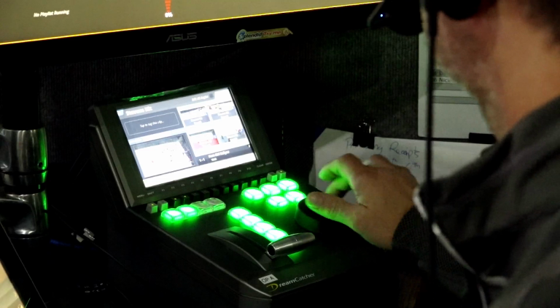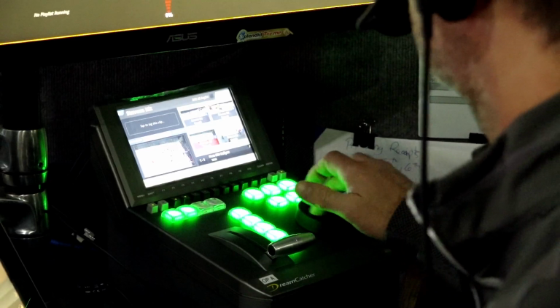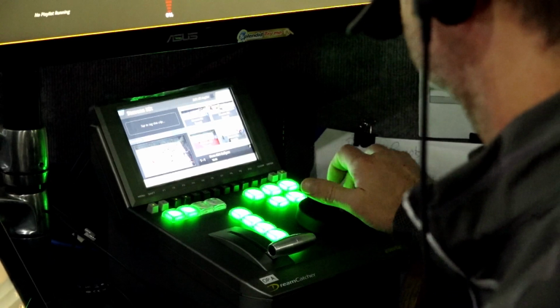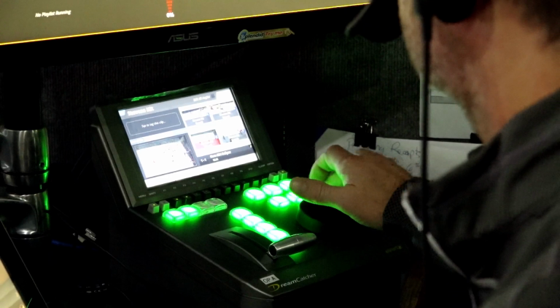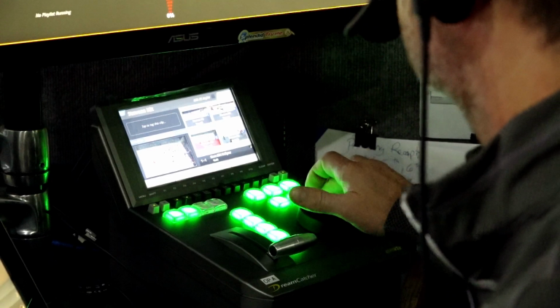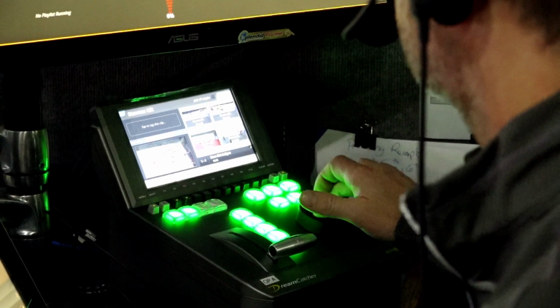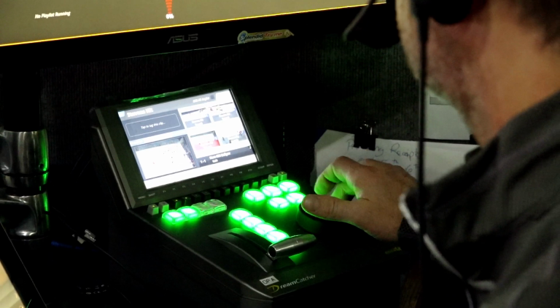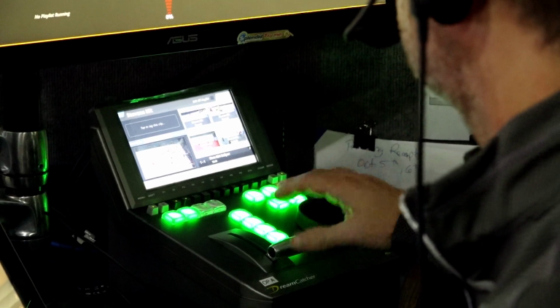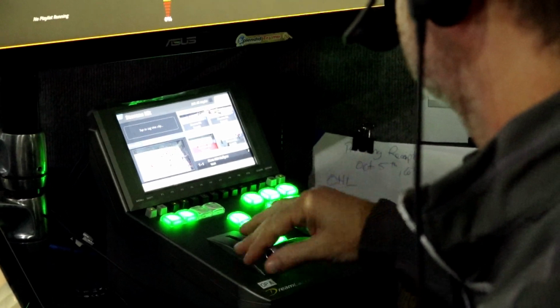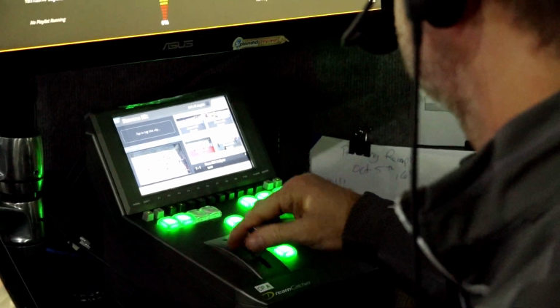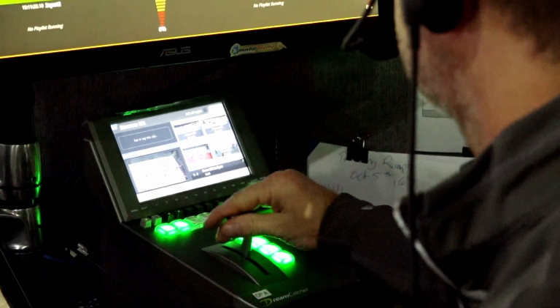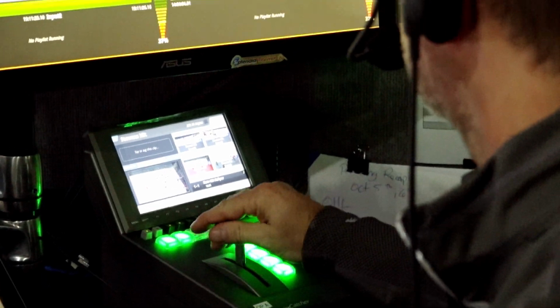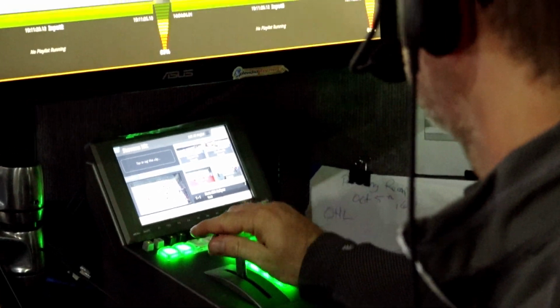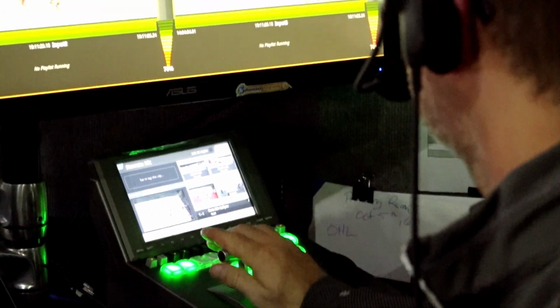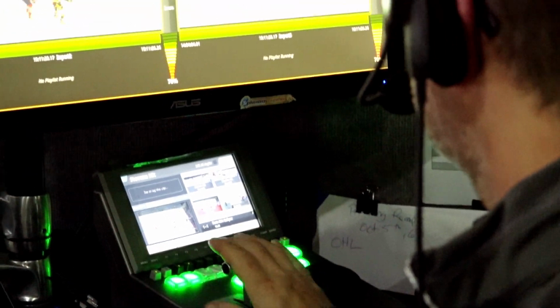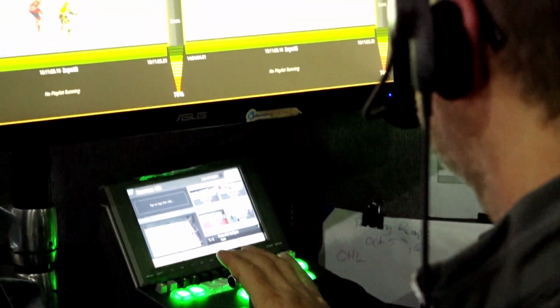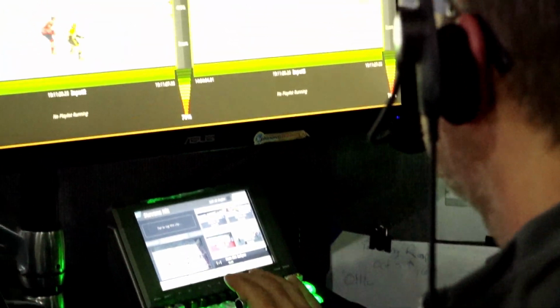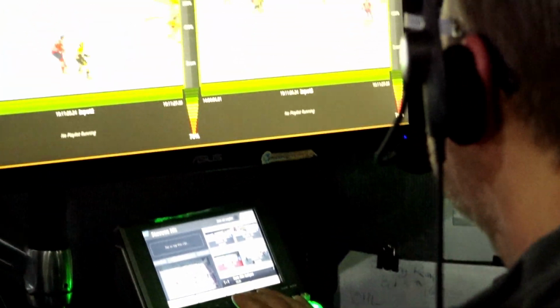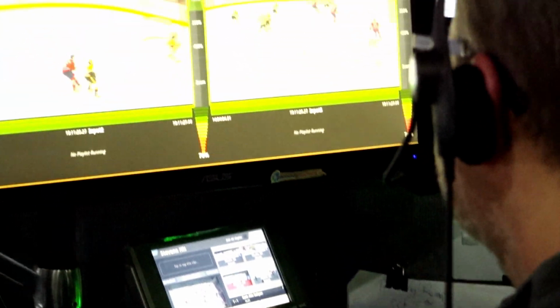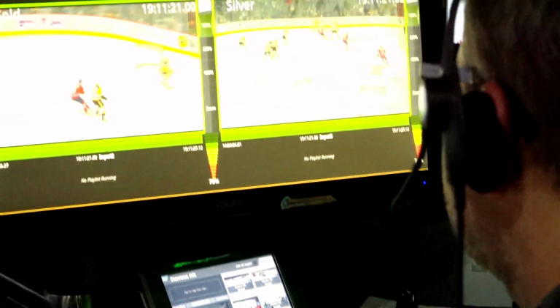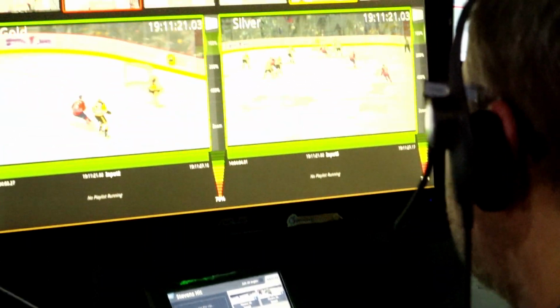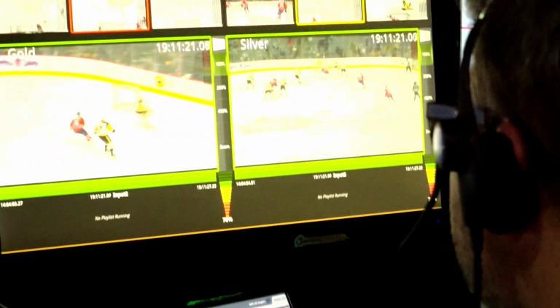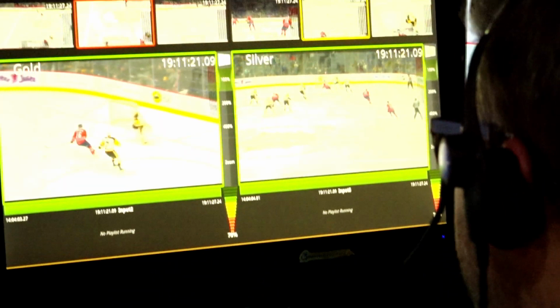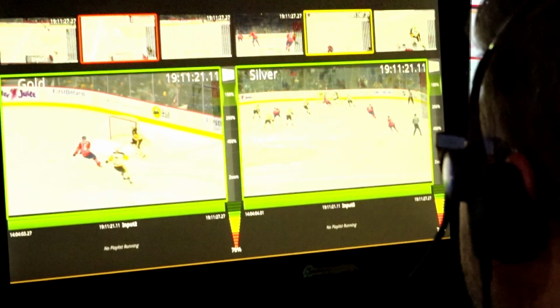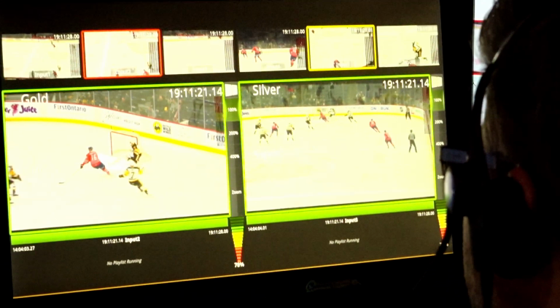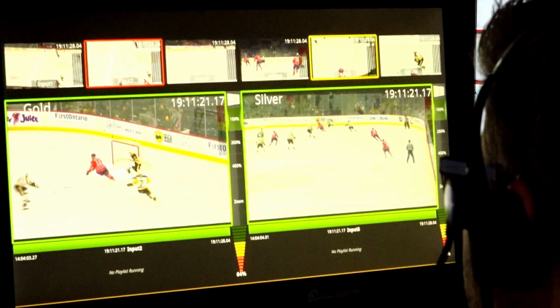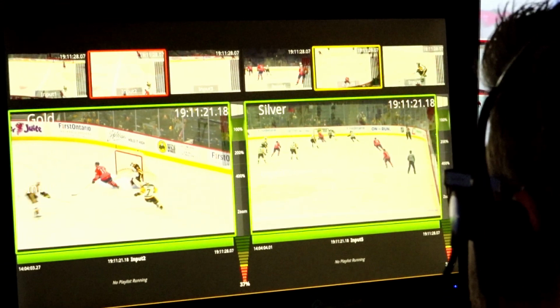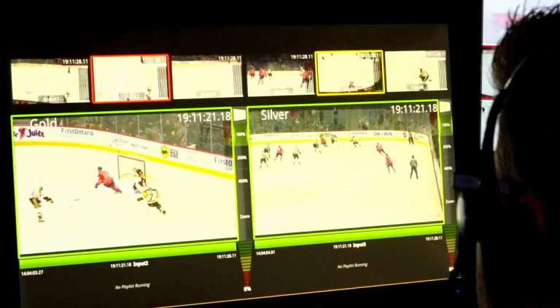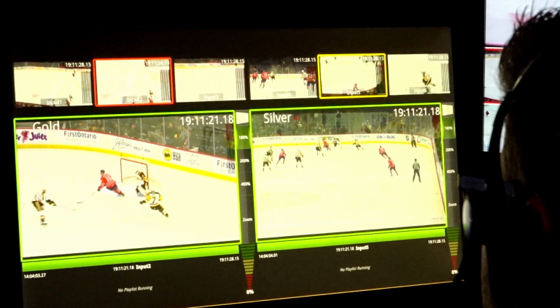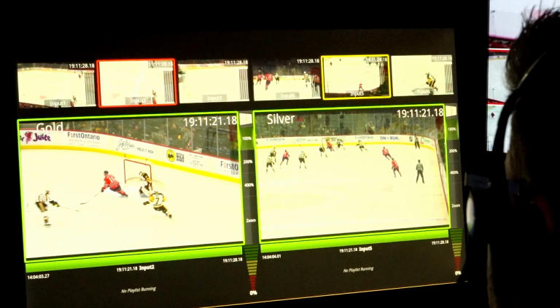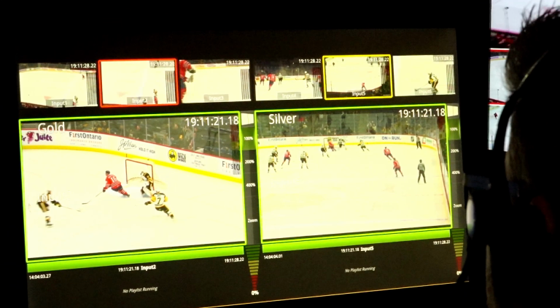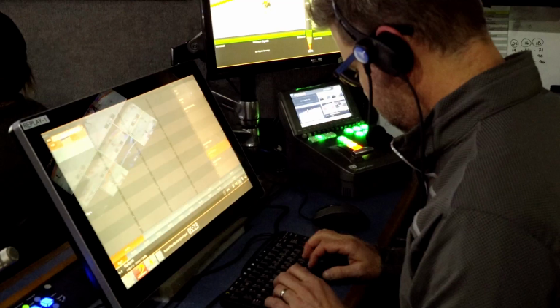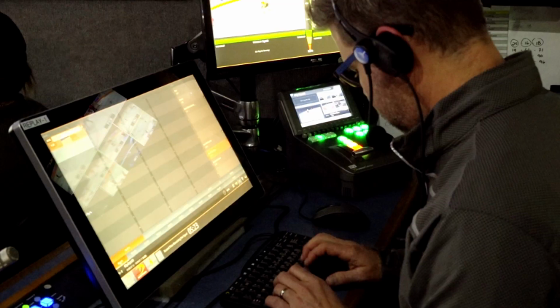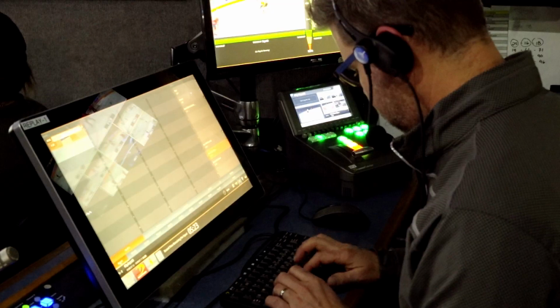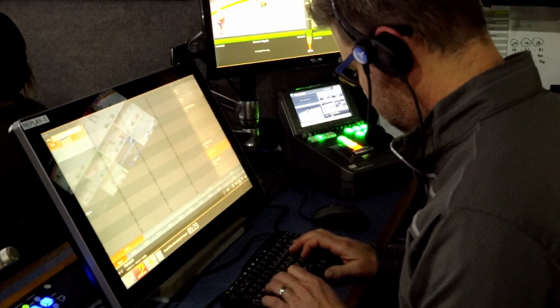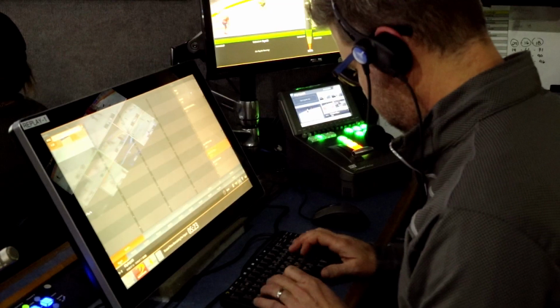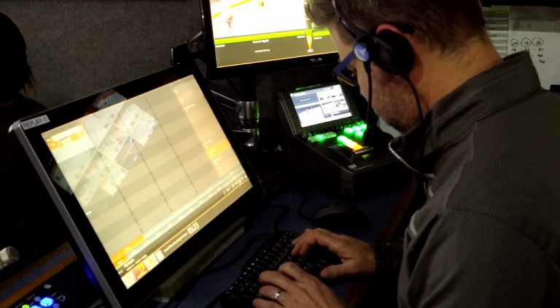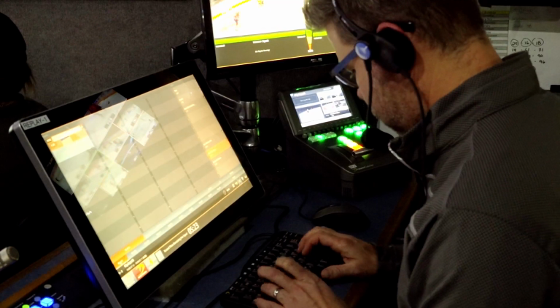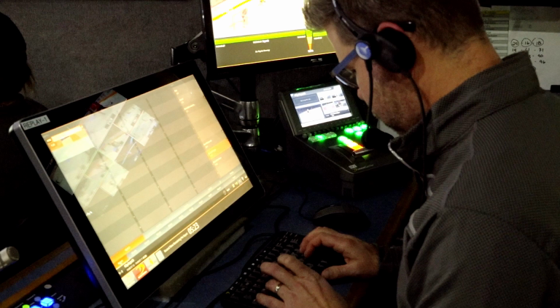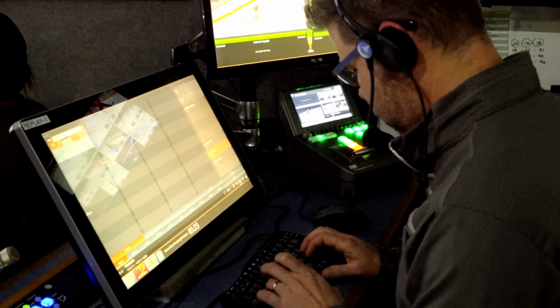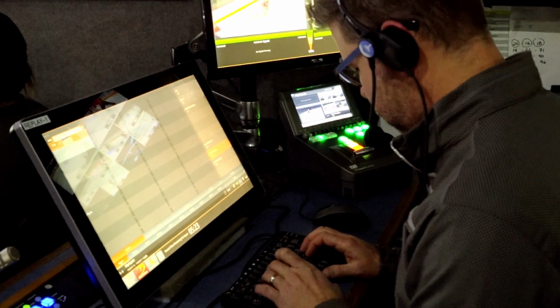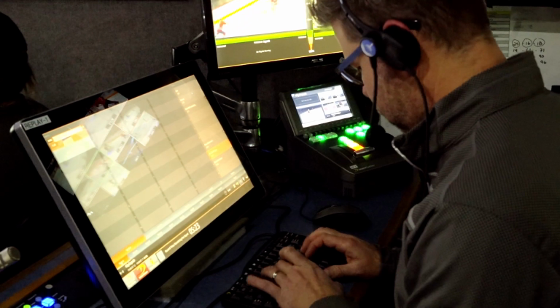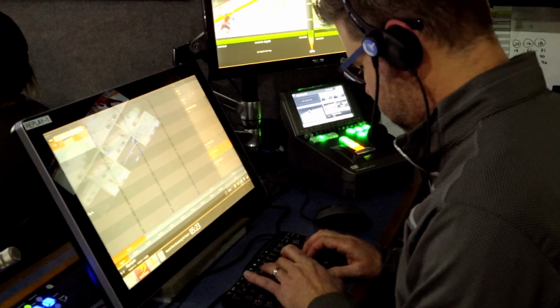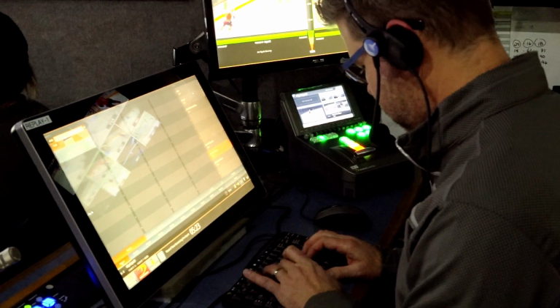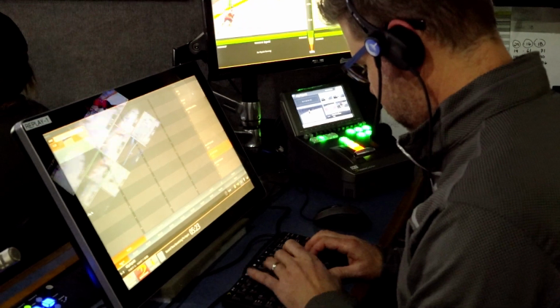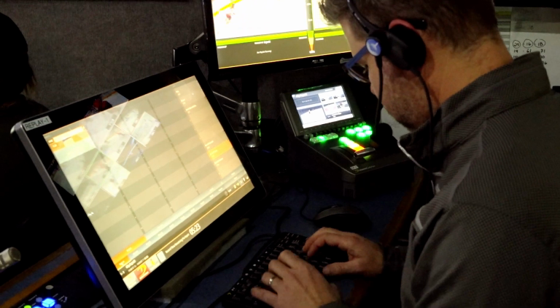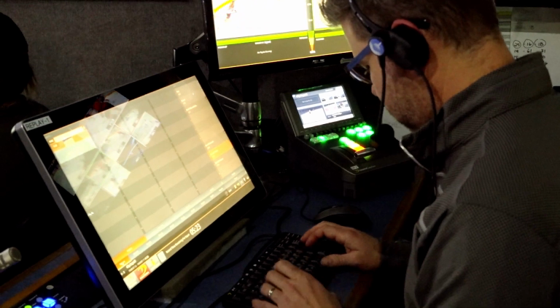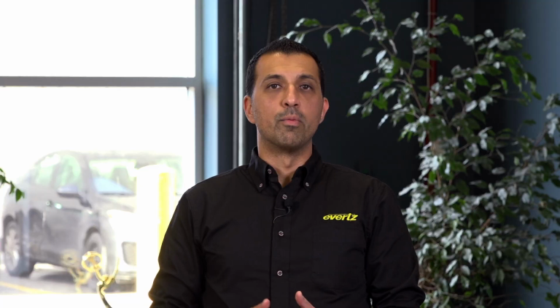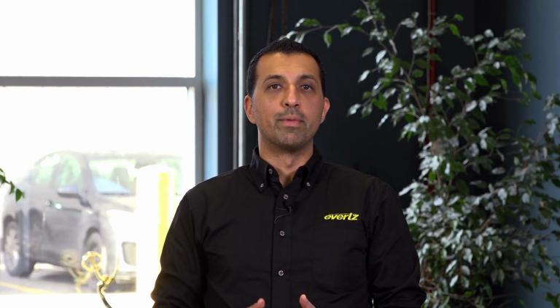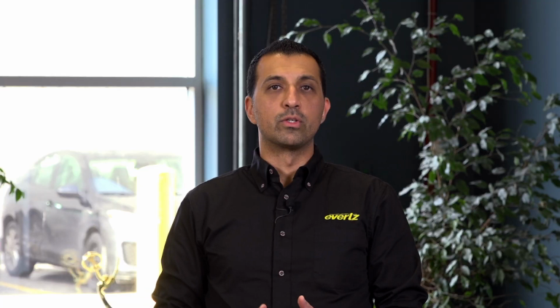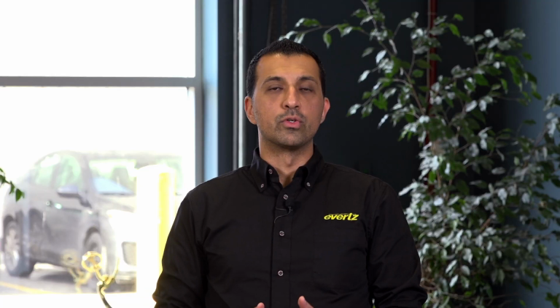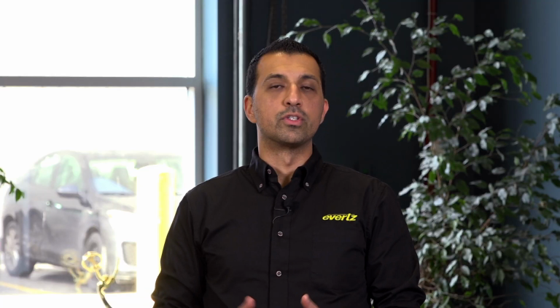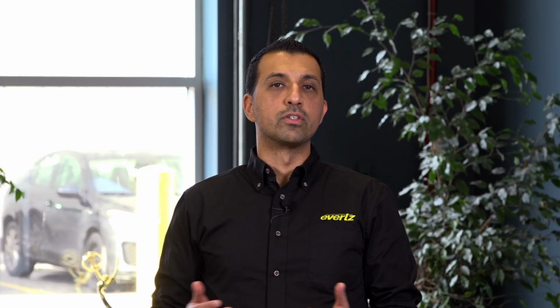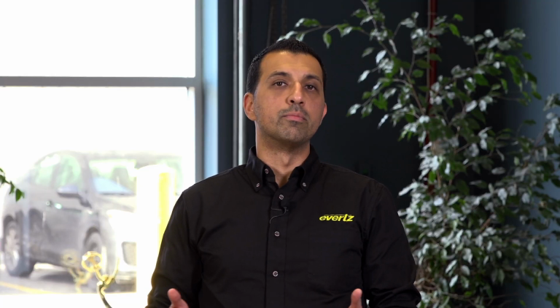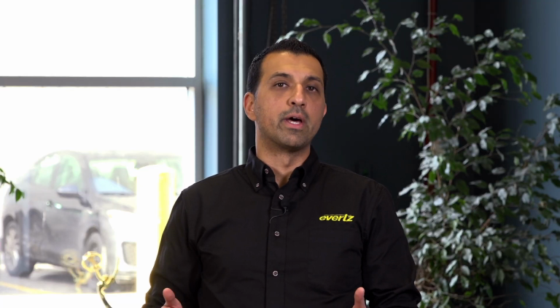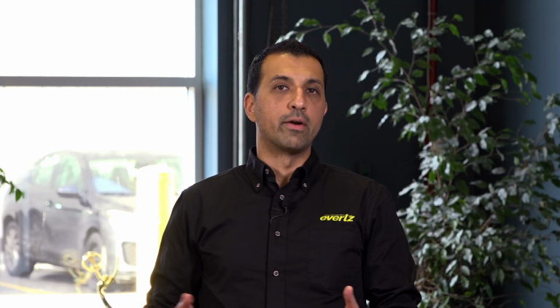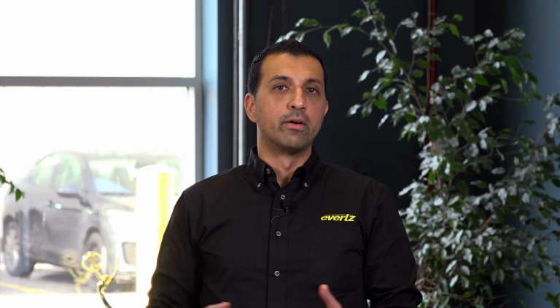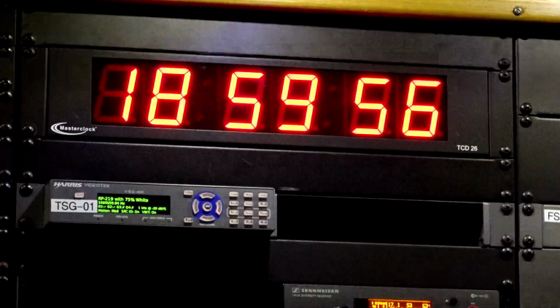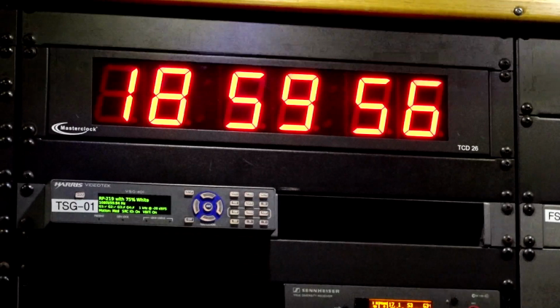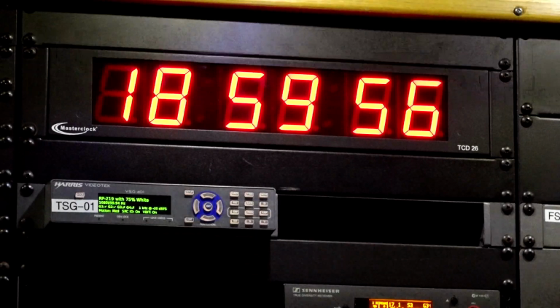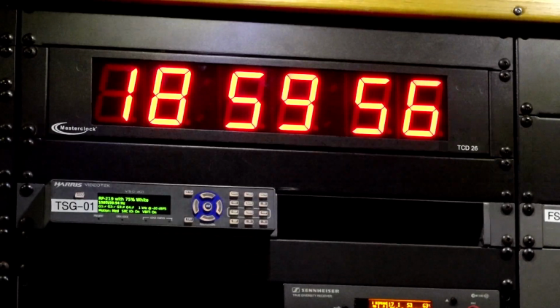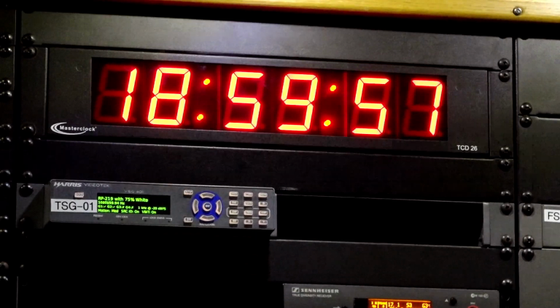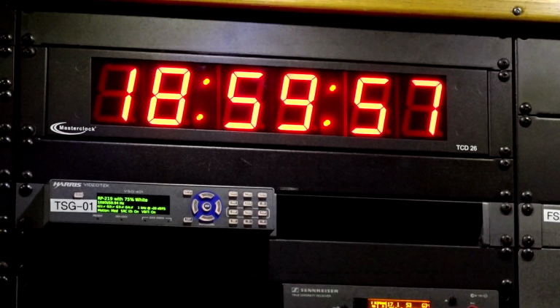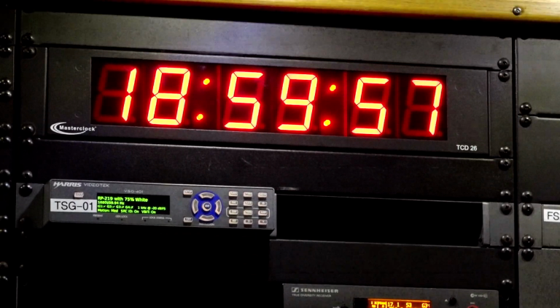The people who are going to use your system day in and day out are the people who have the best insight into what makes your system better.